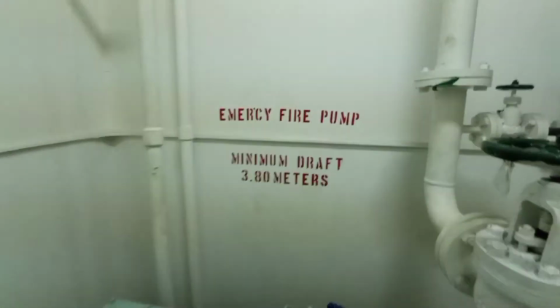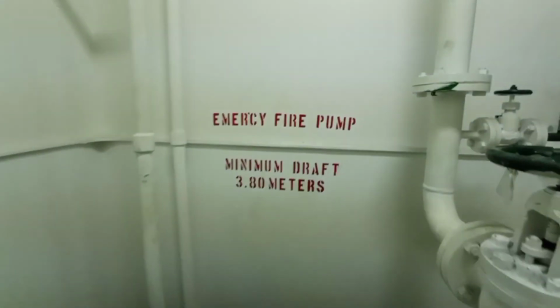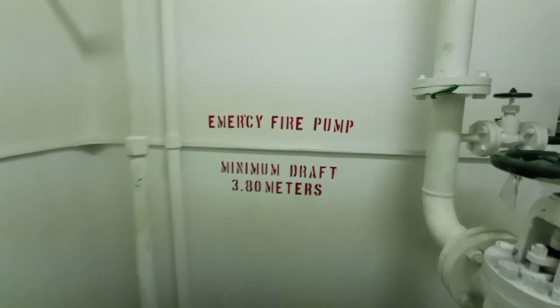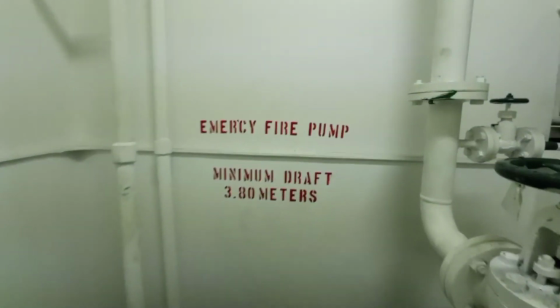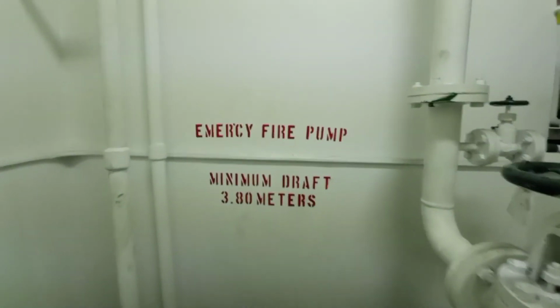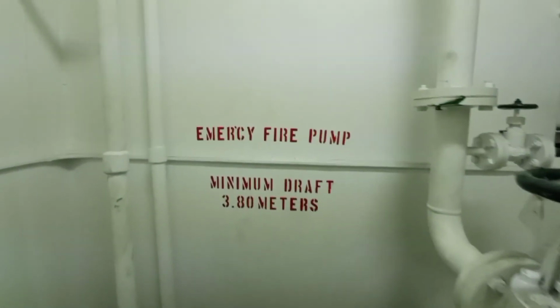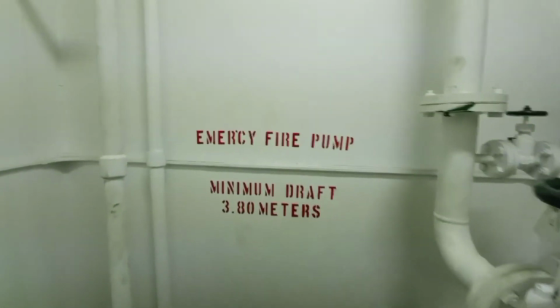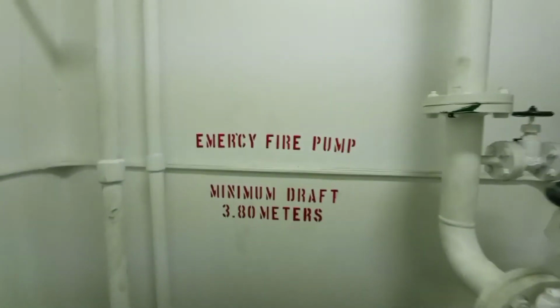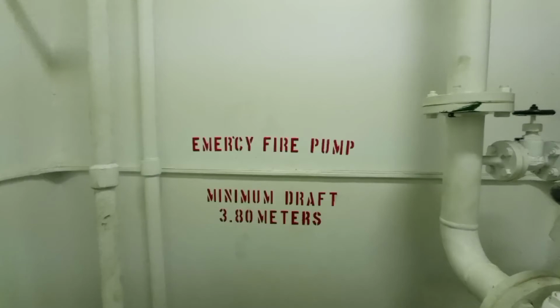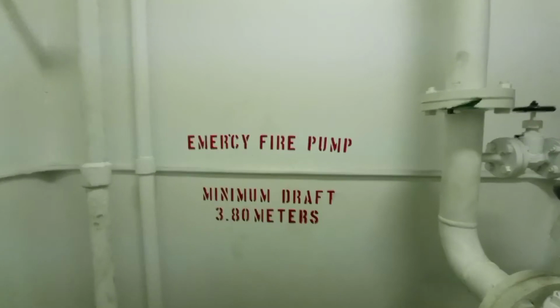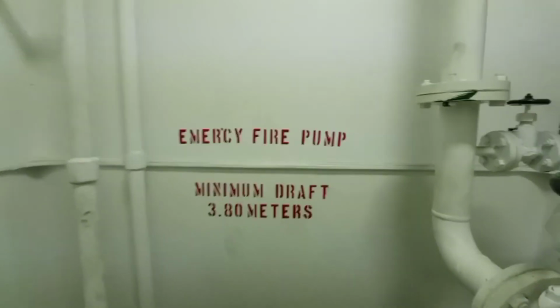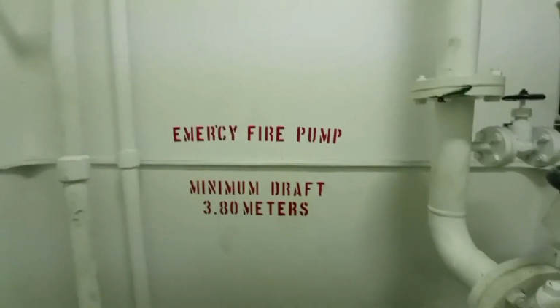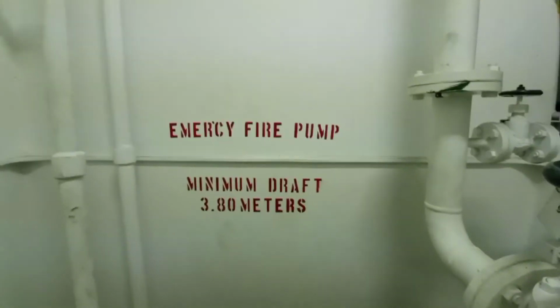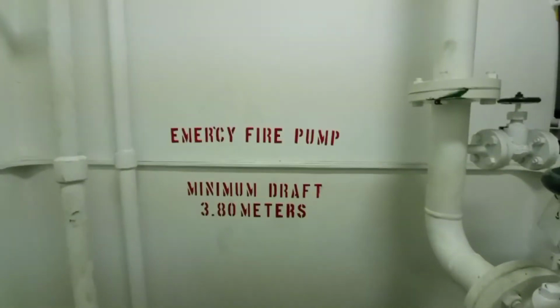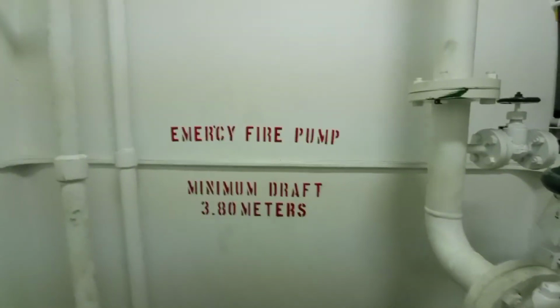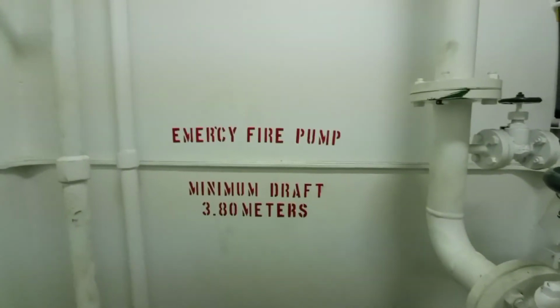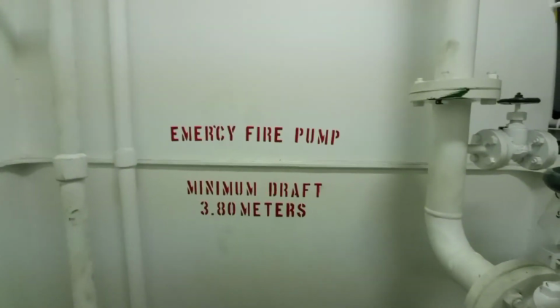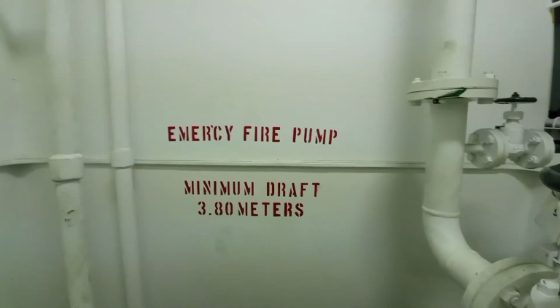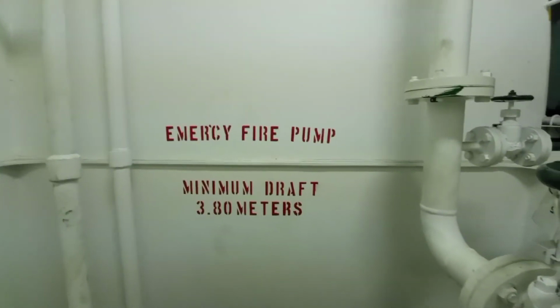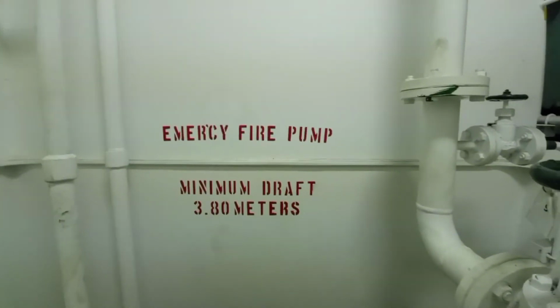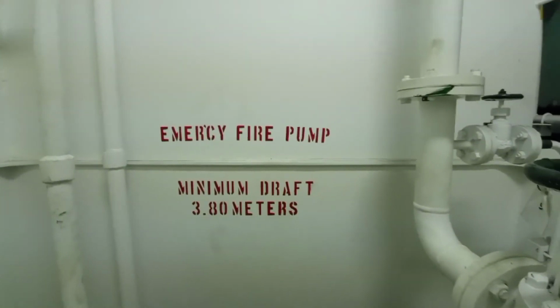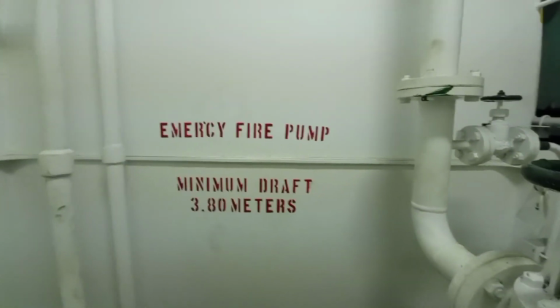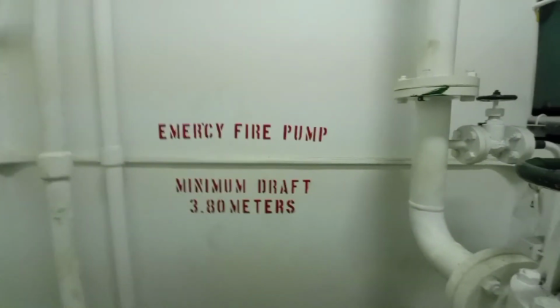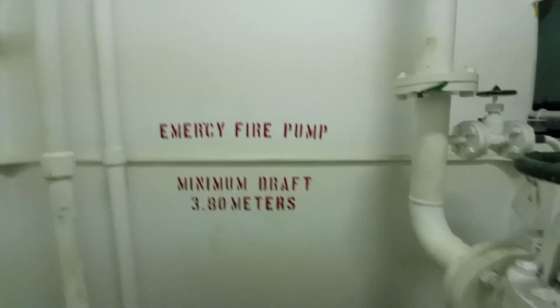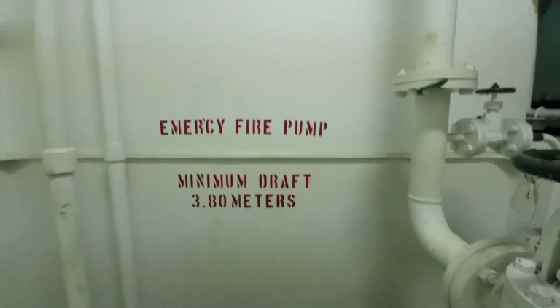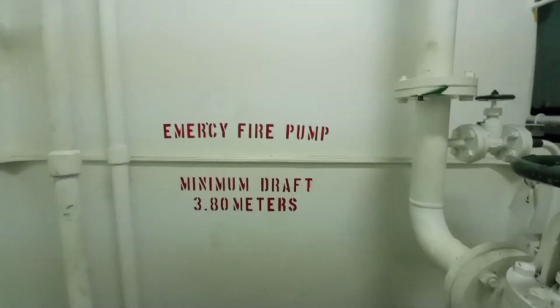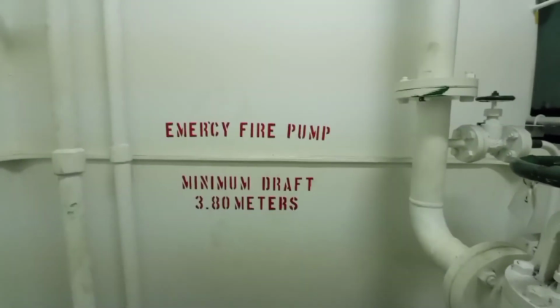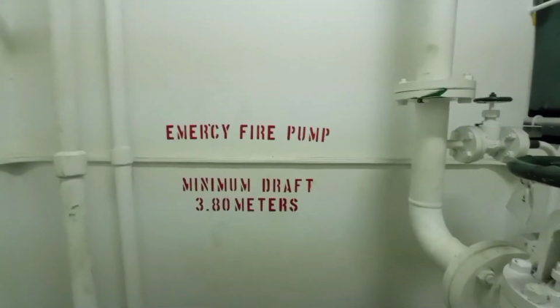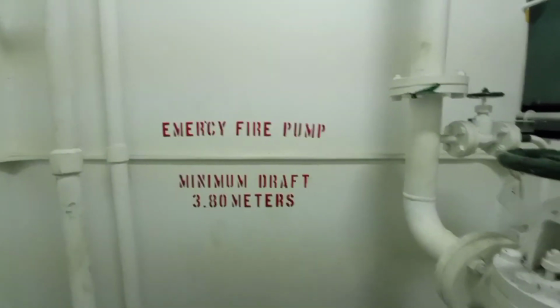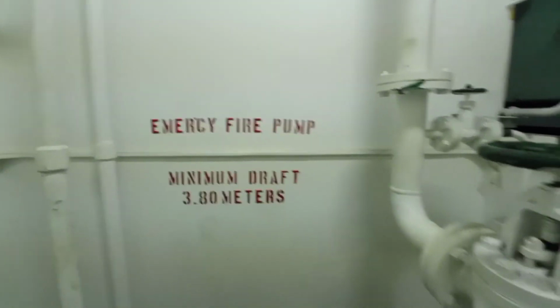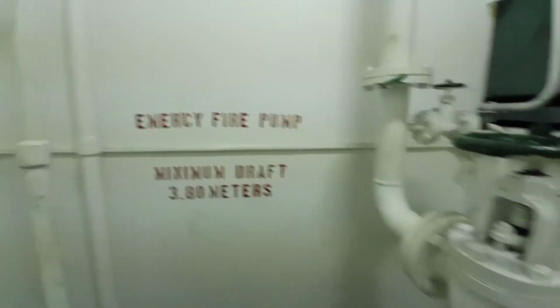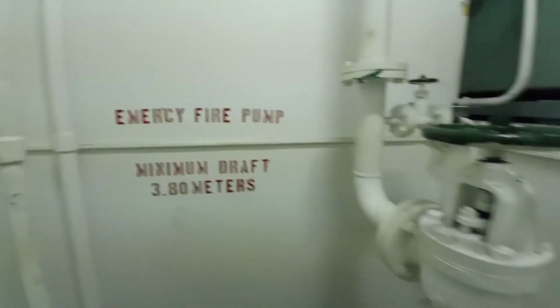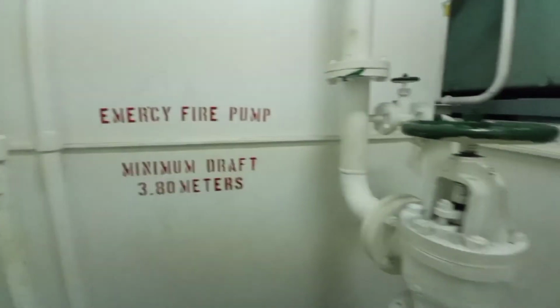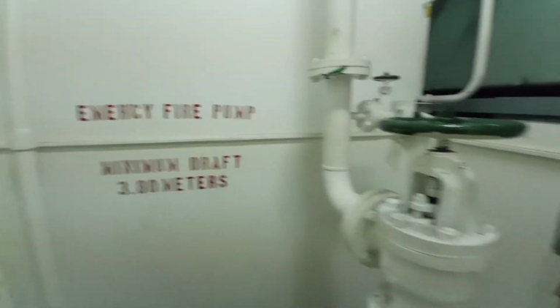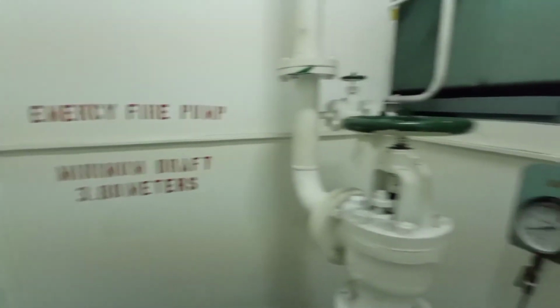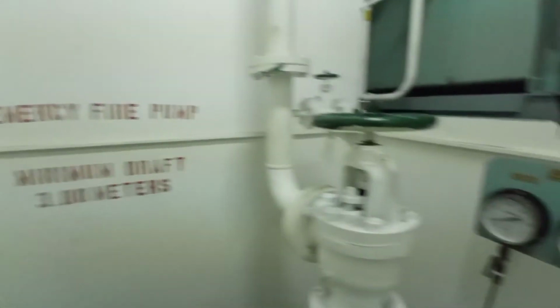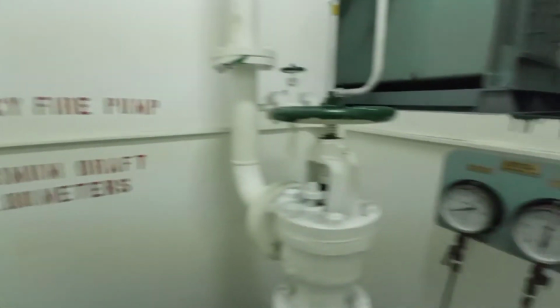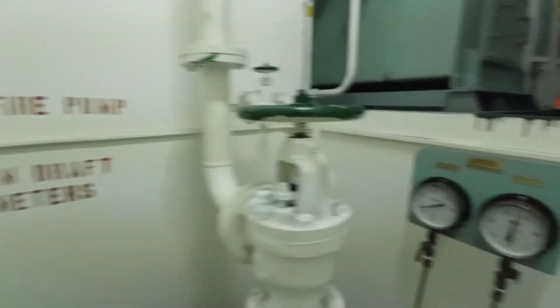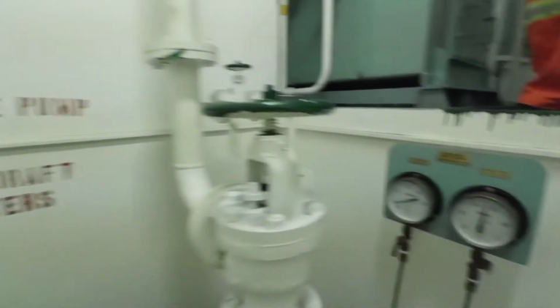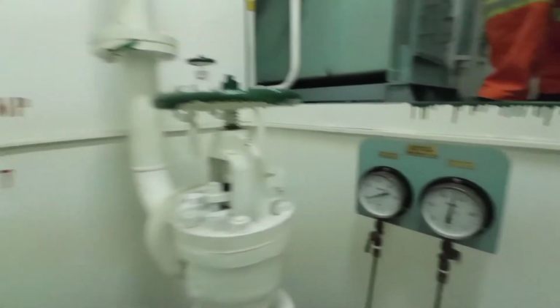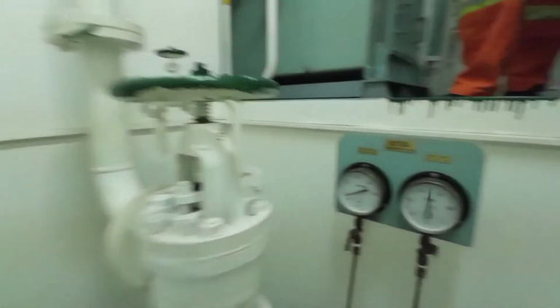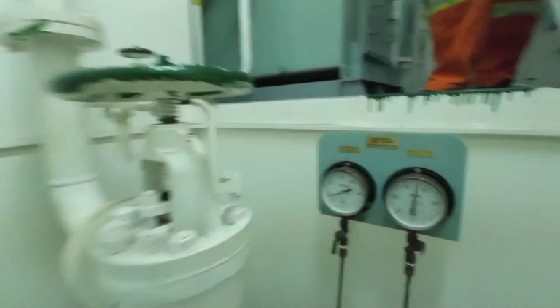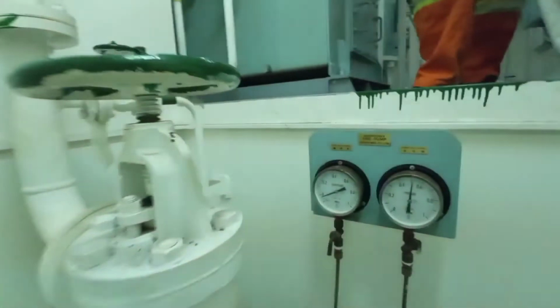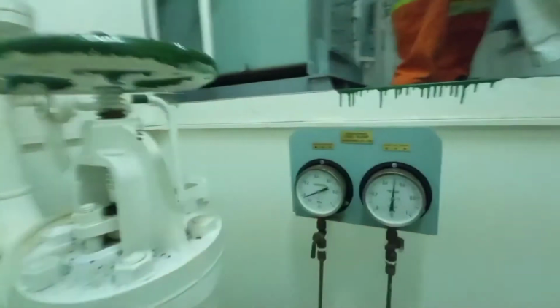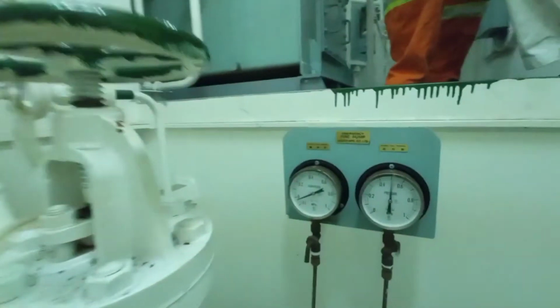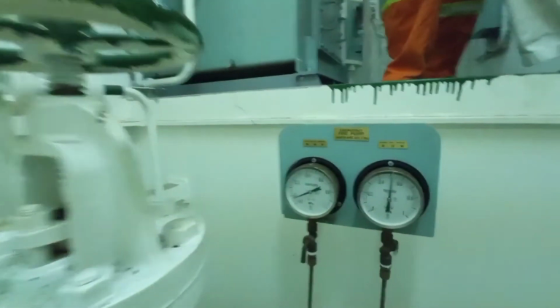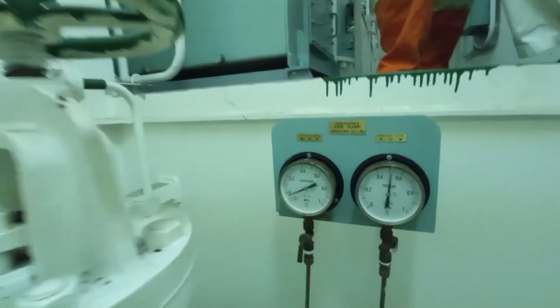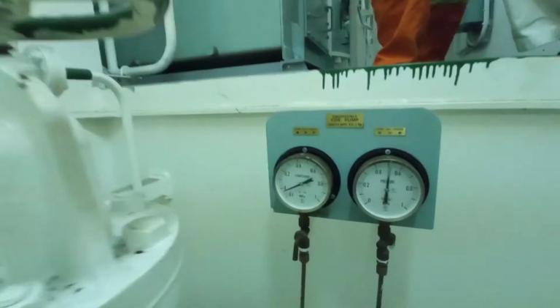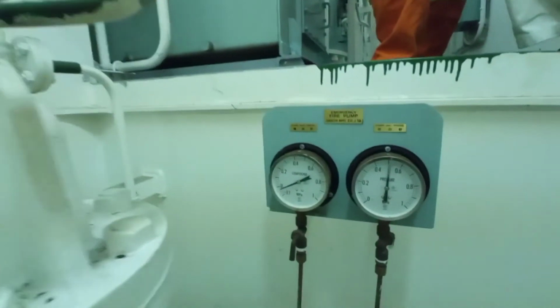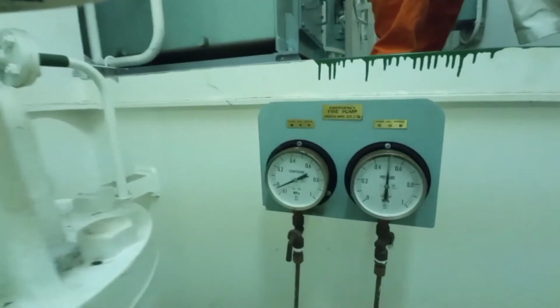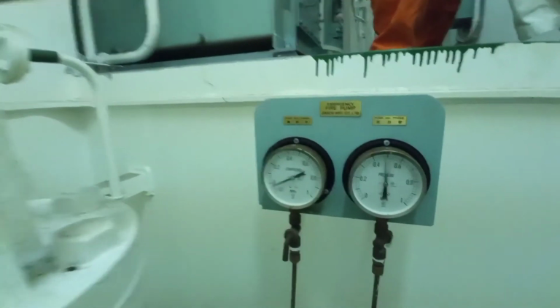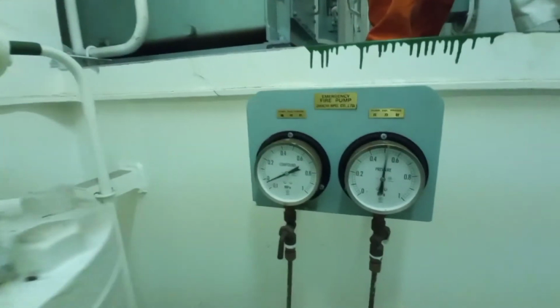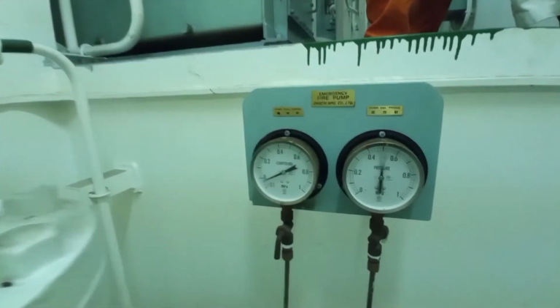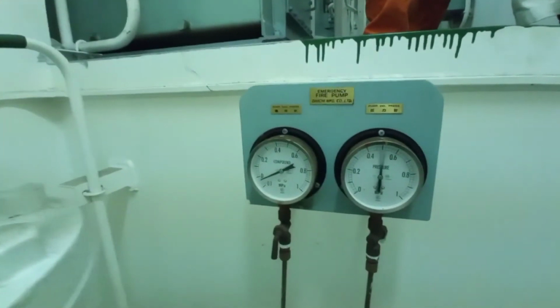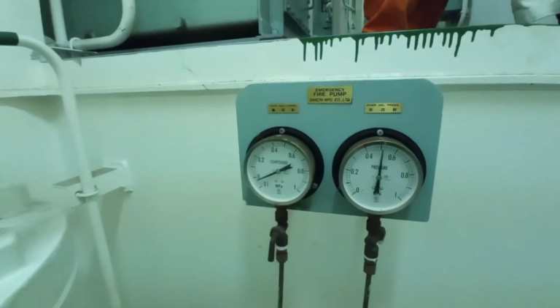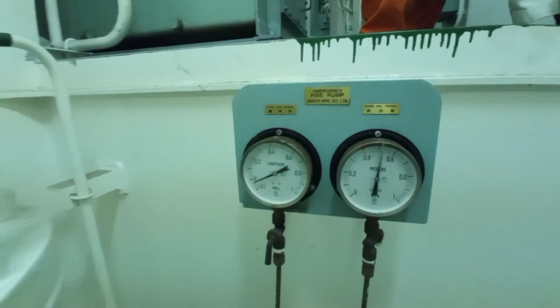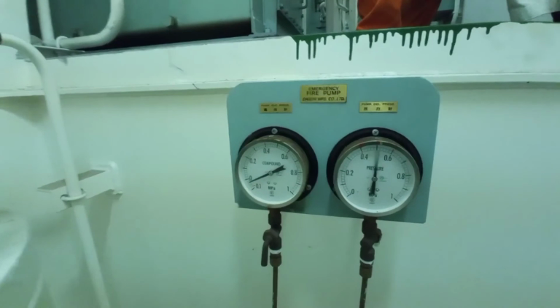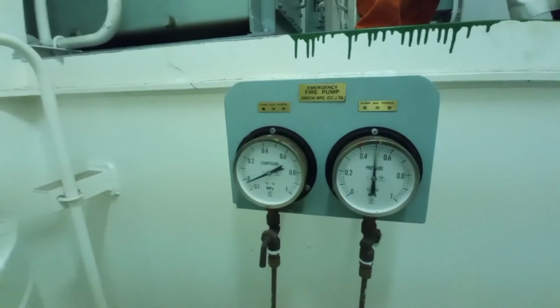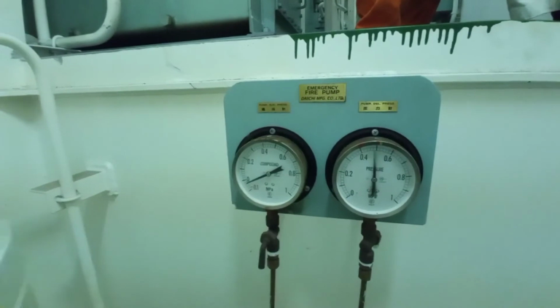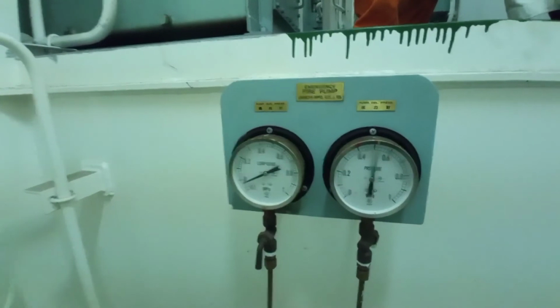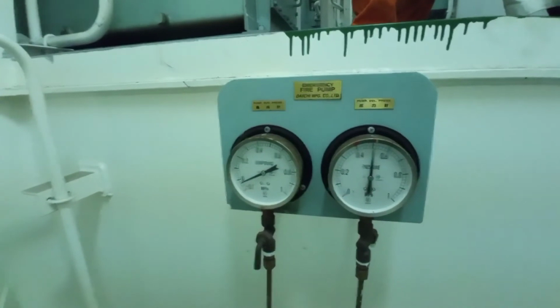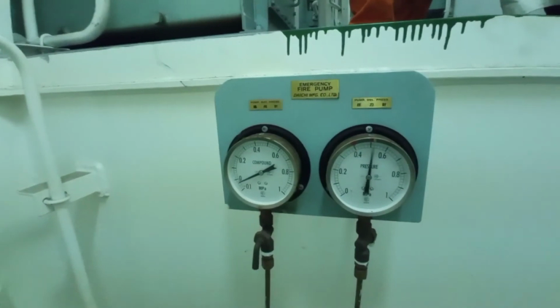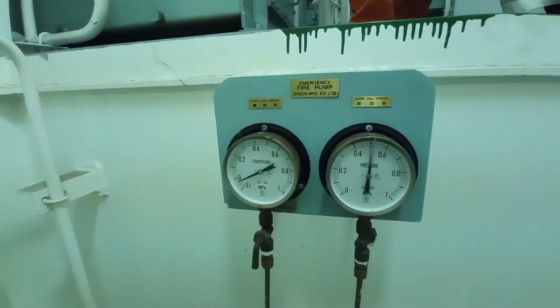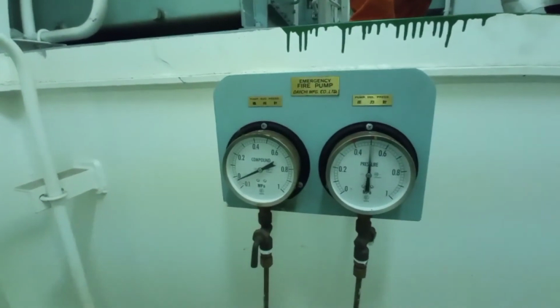Minimum drop is 3.8 meters. Pressure is 5 bars.